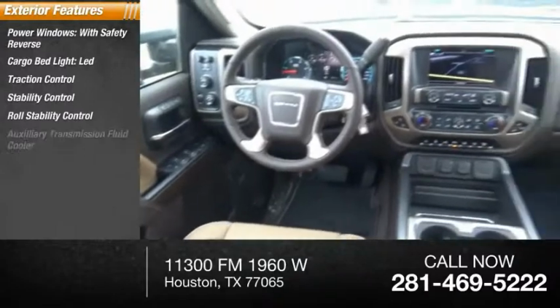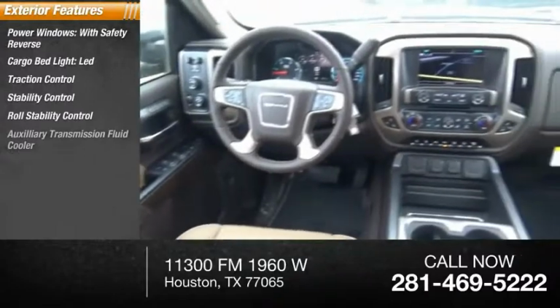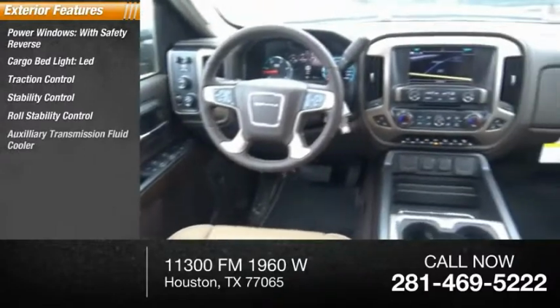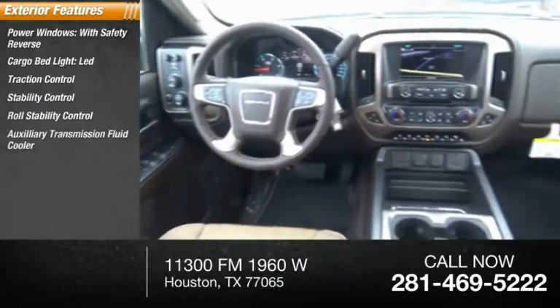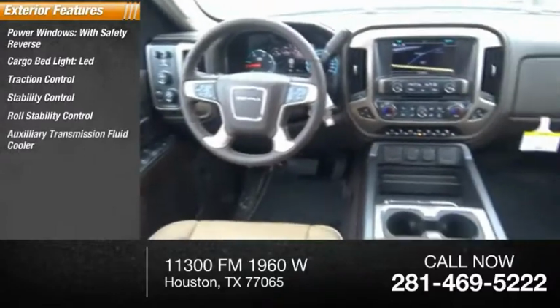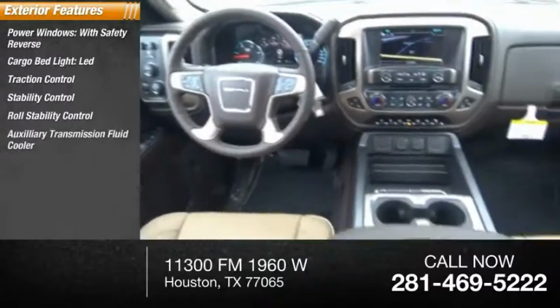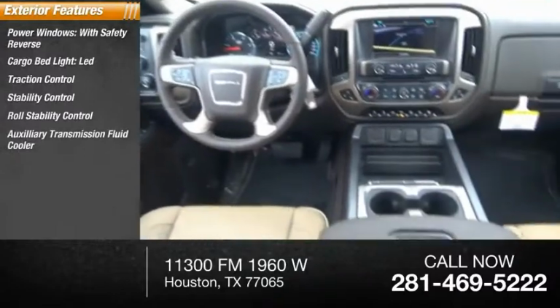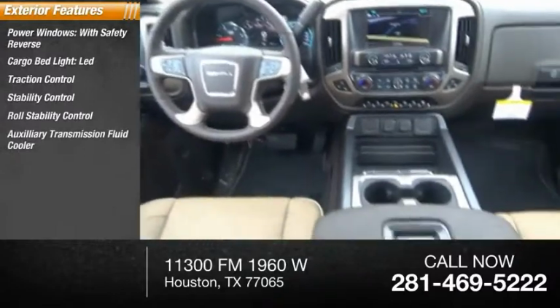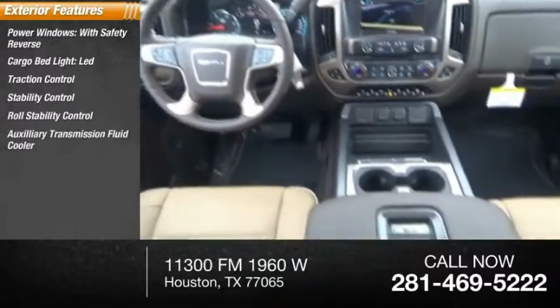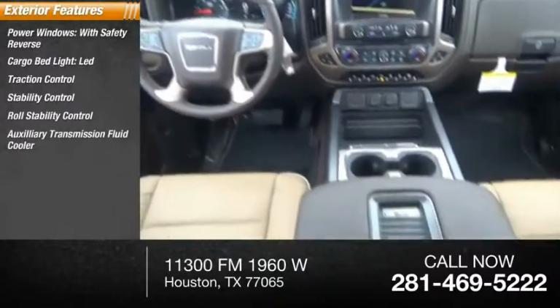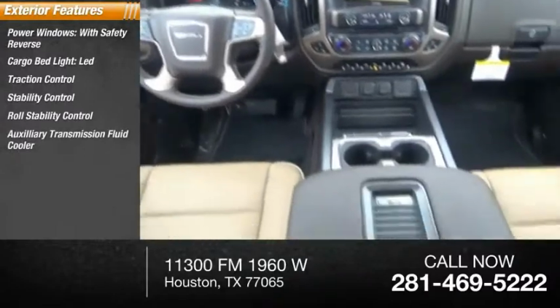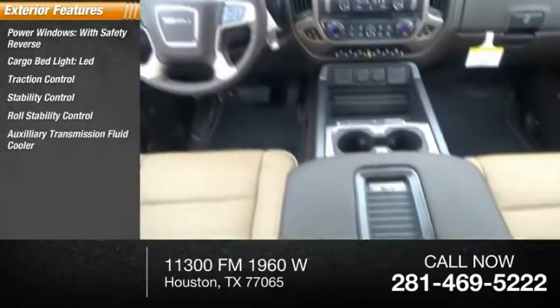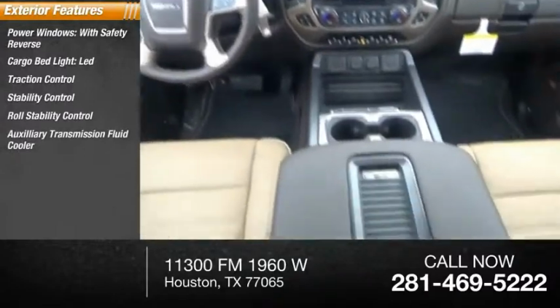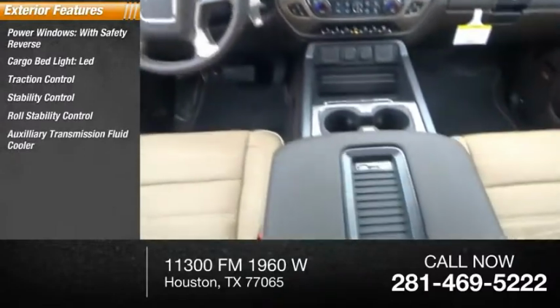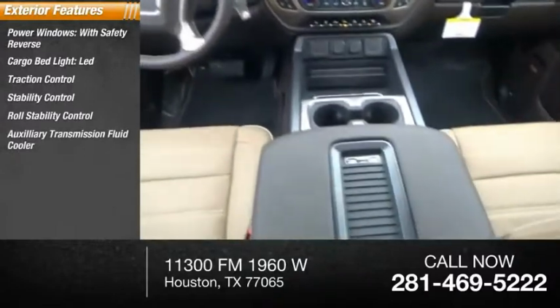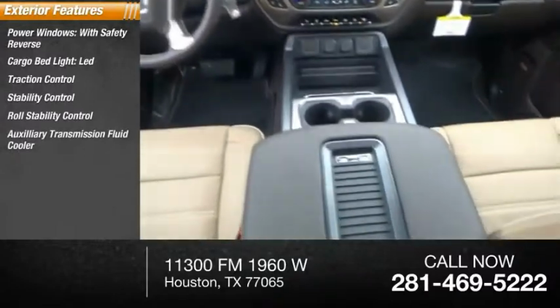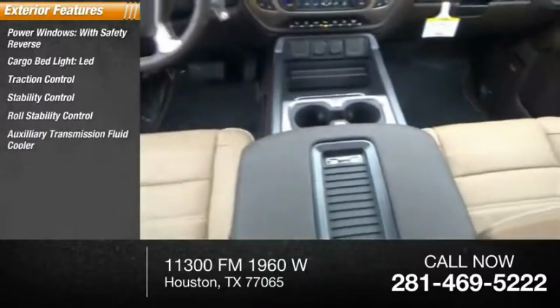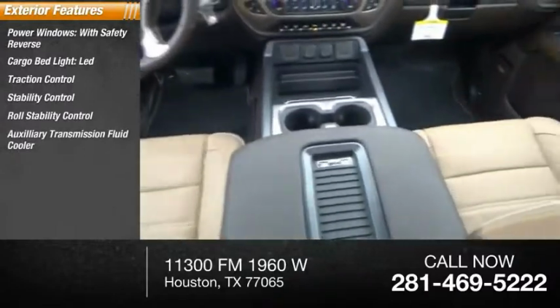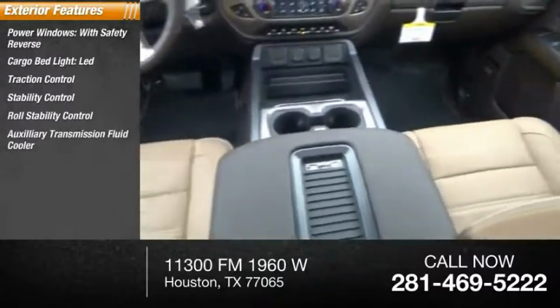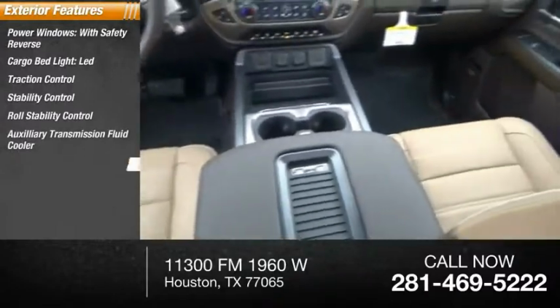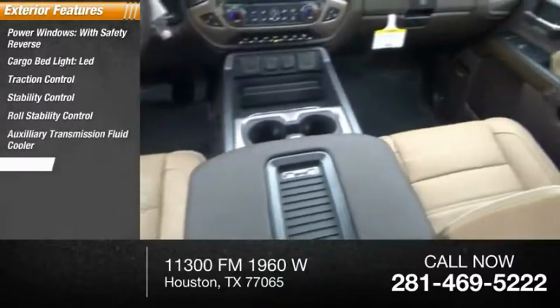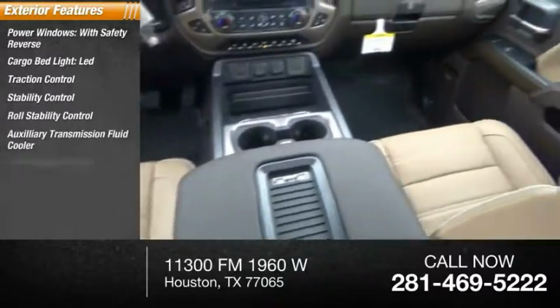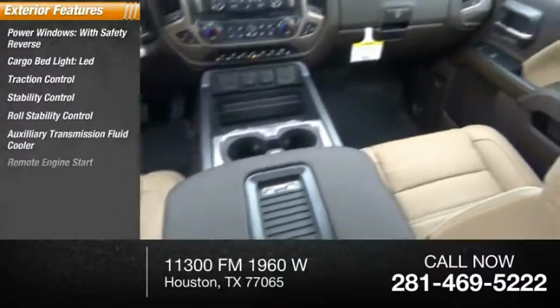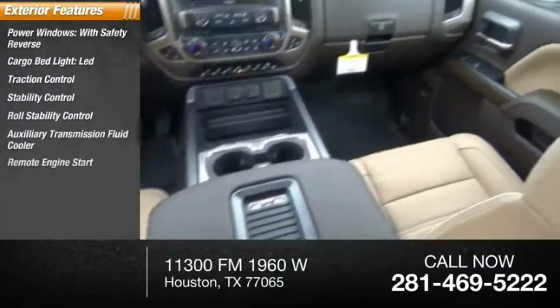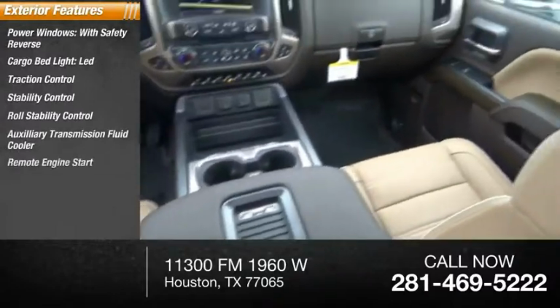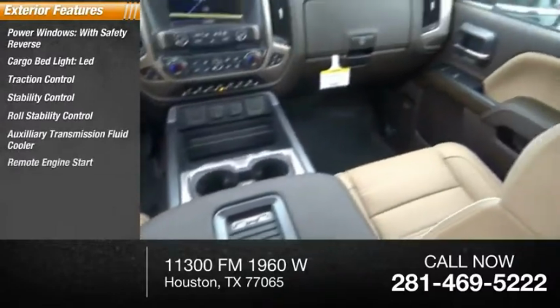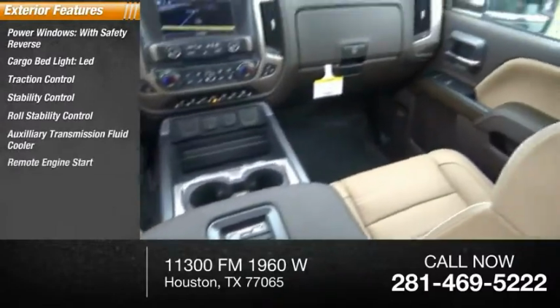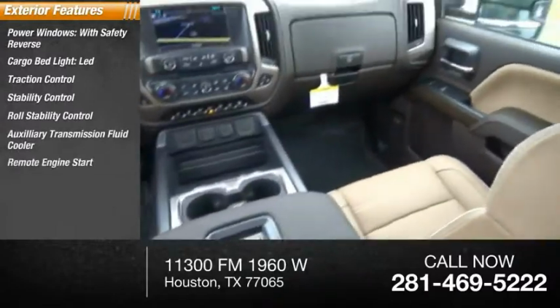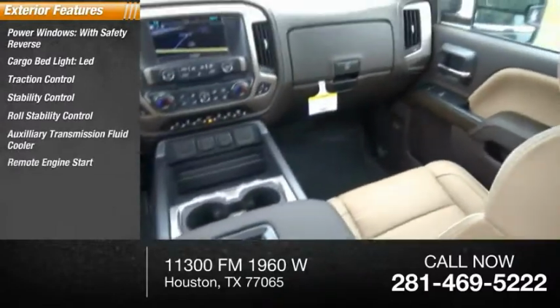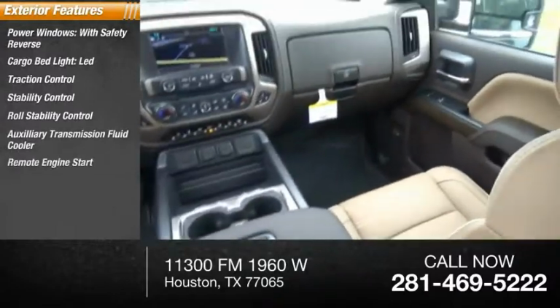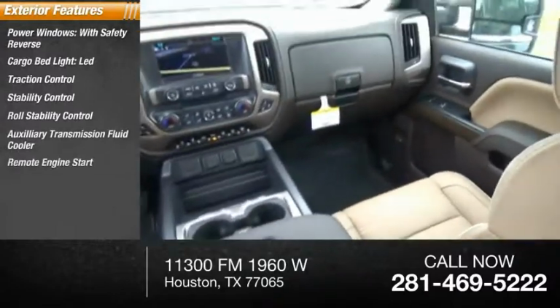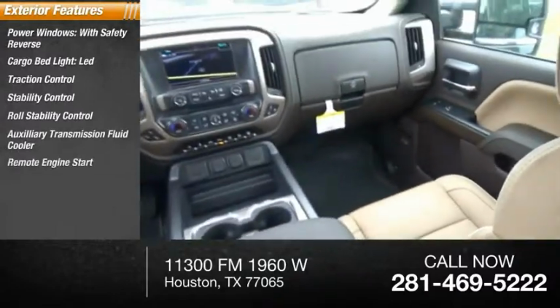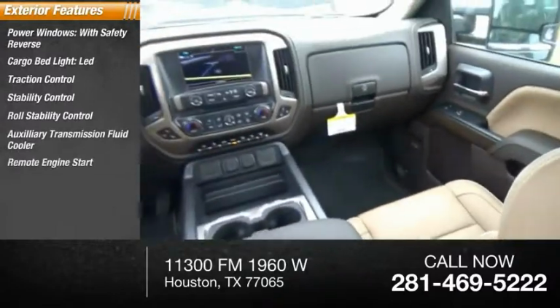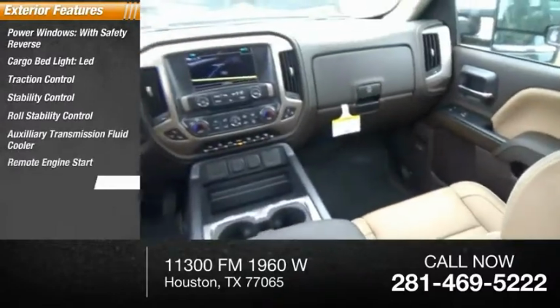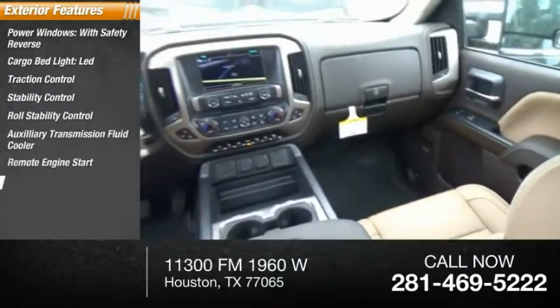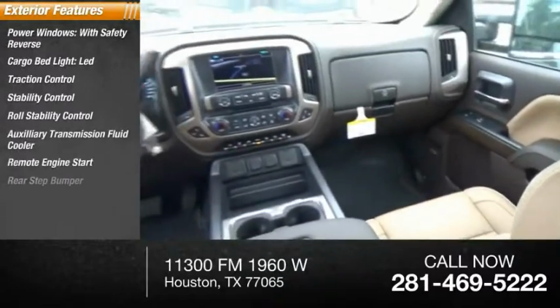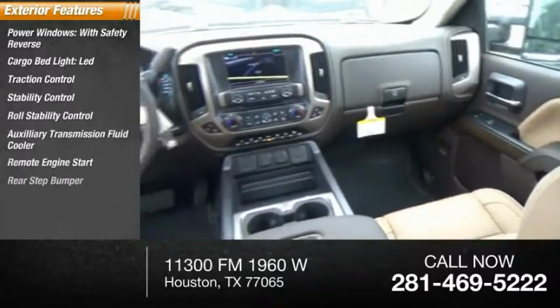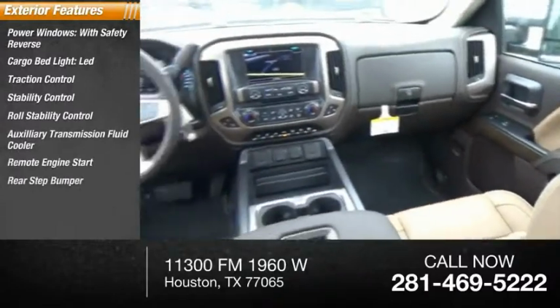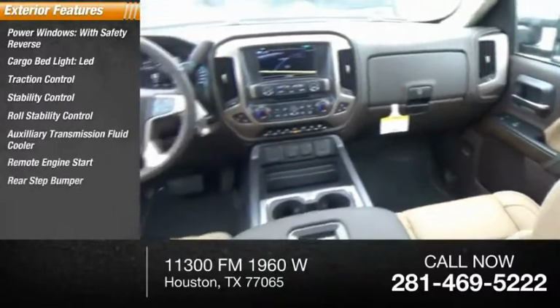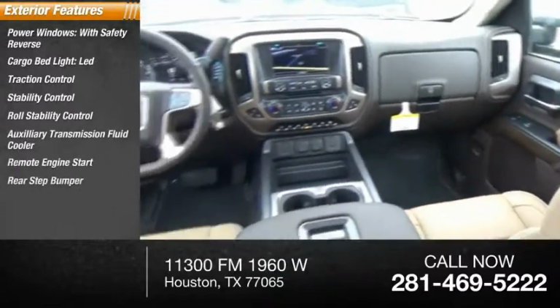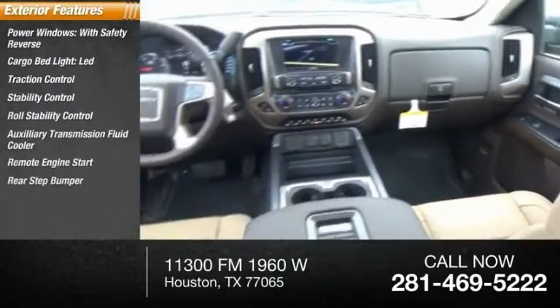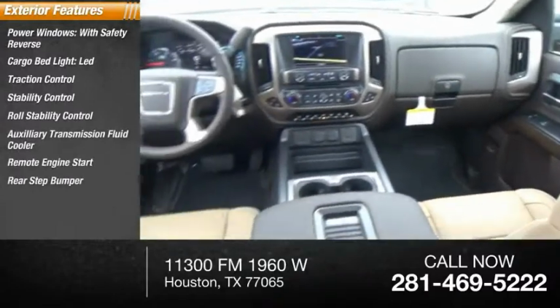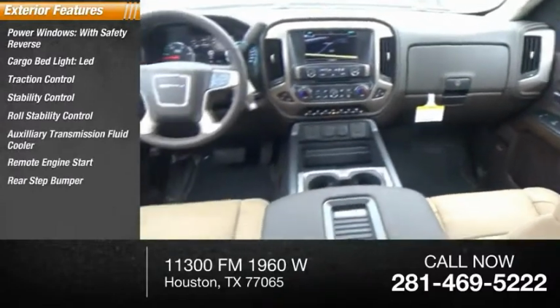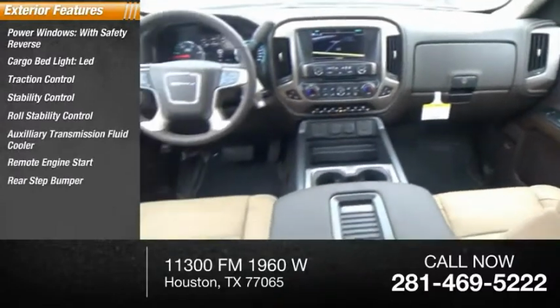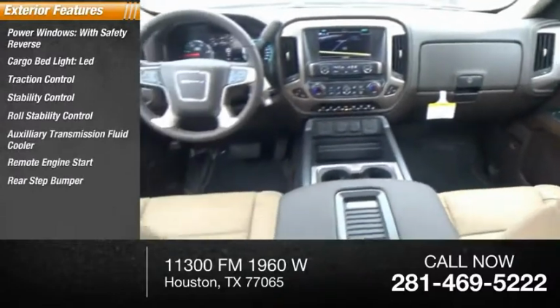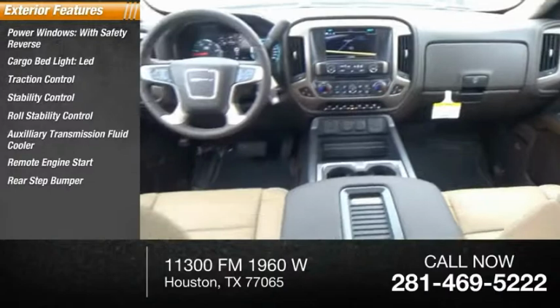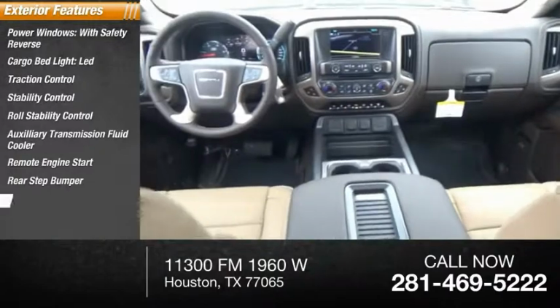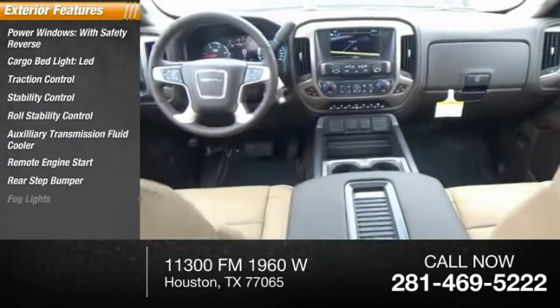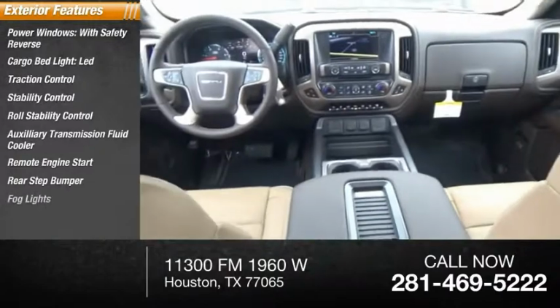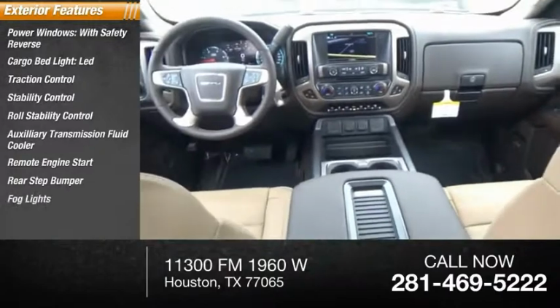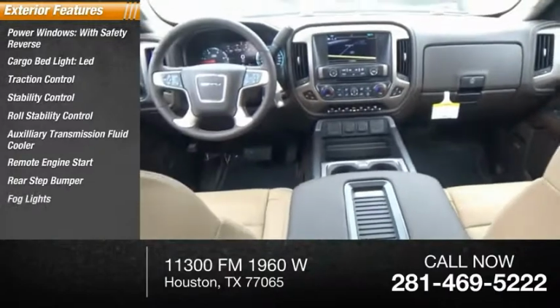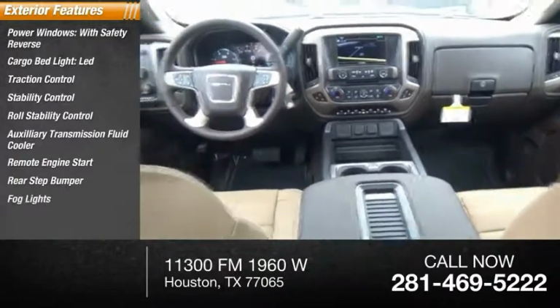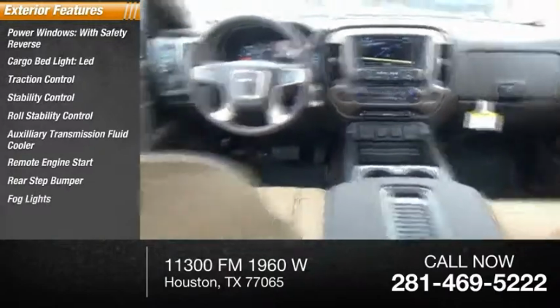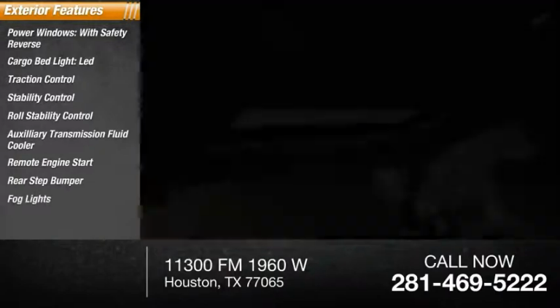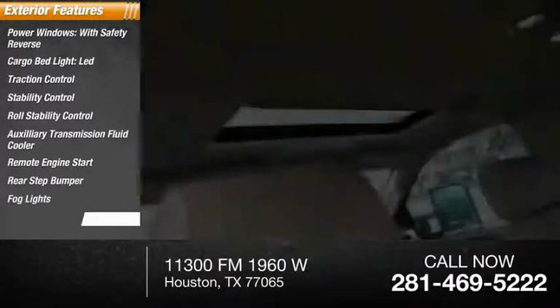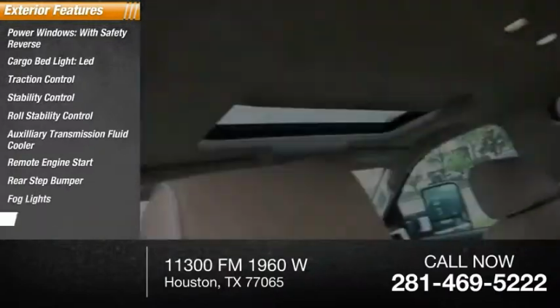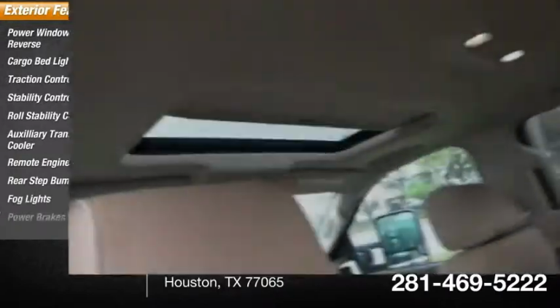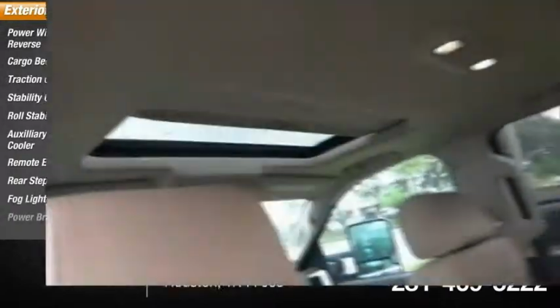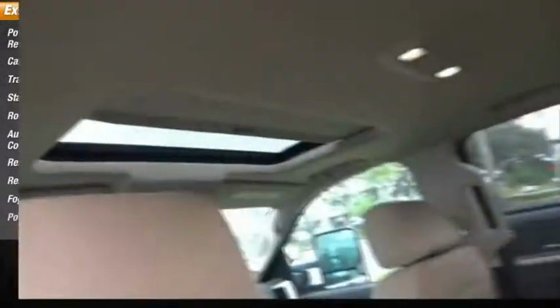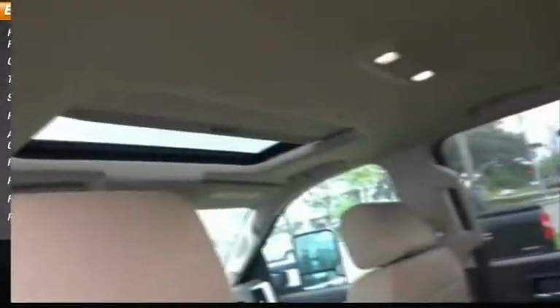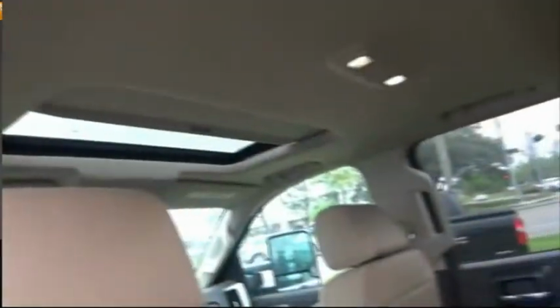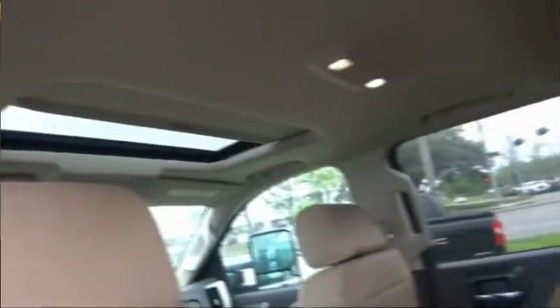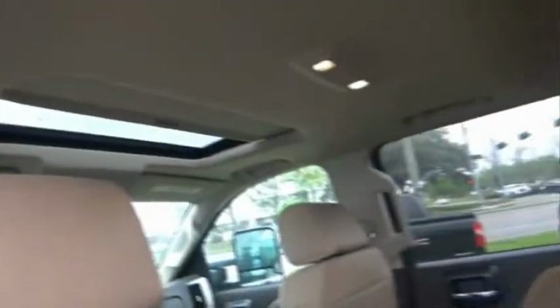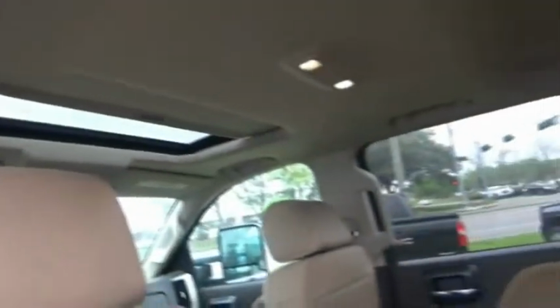Auxiliary transmission fluid cooler, remote engine start, rear step bumper, fog lights, power brakes.